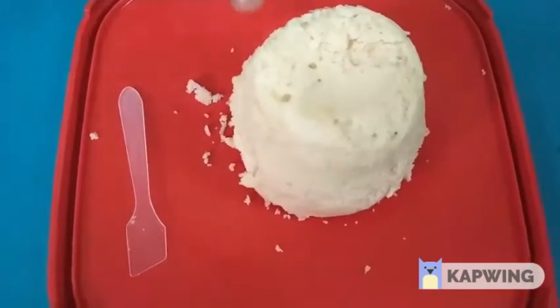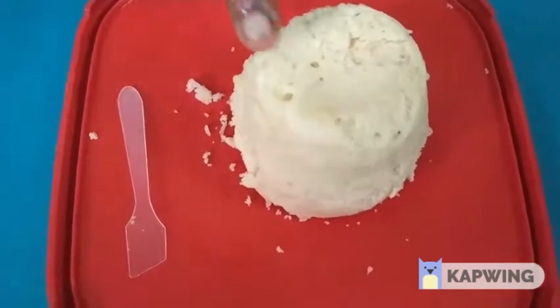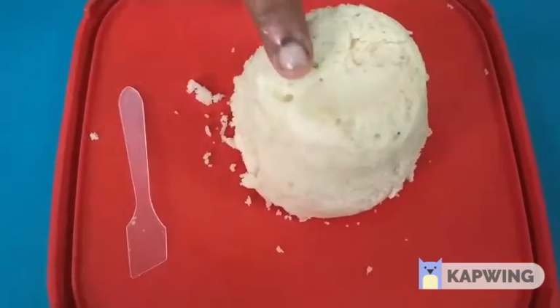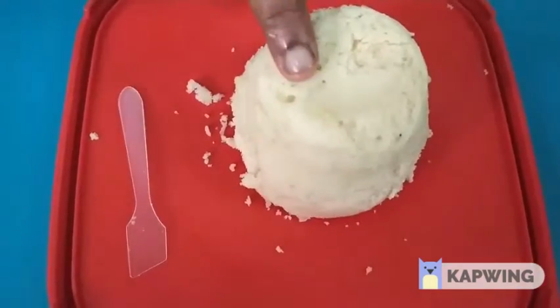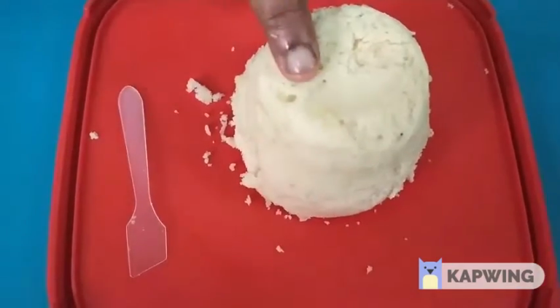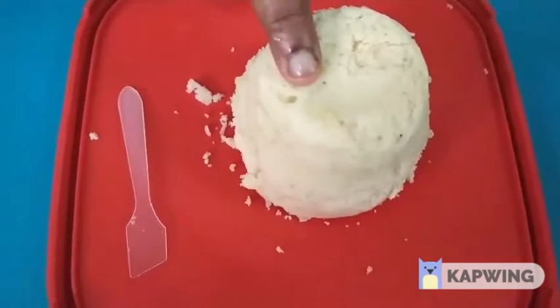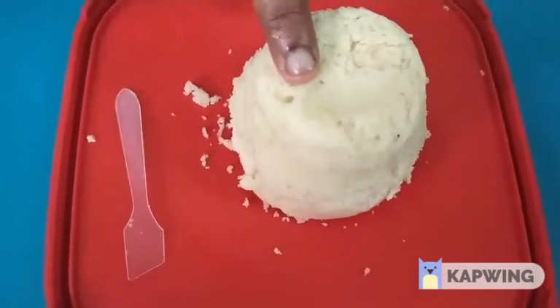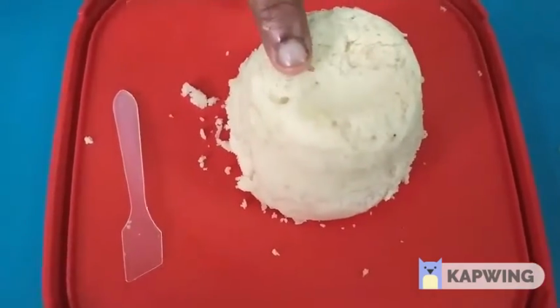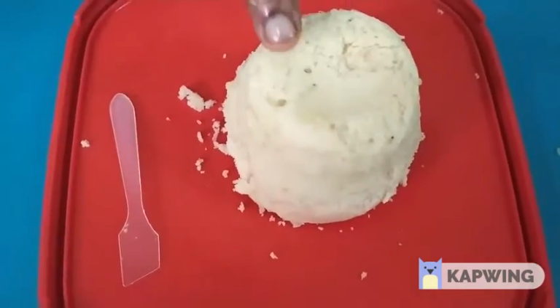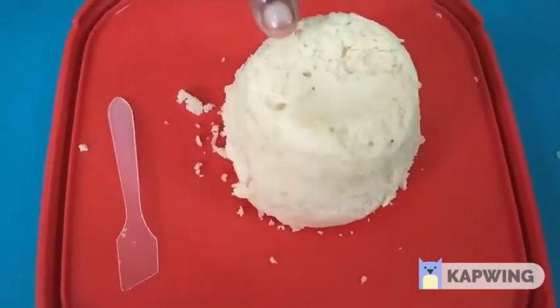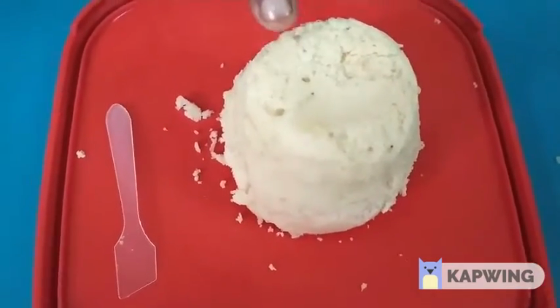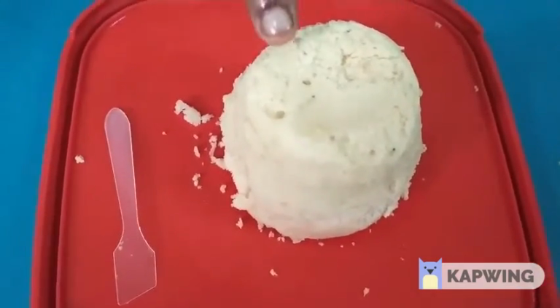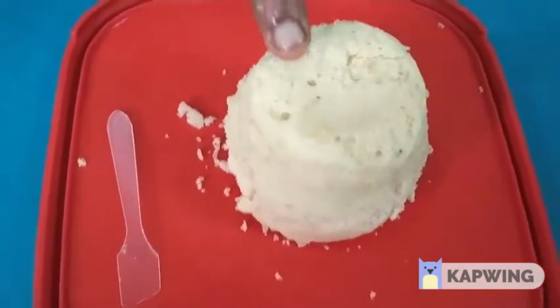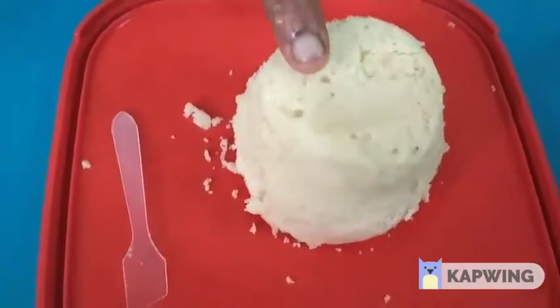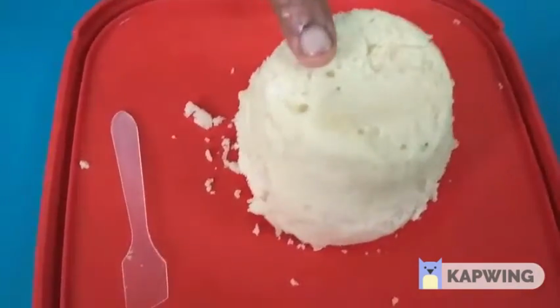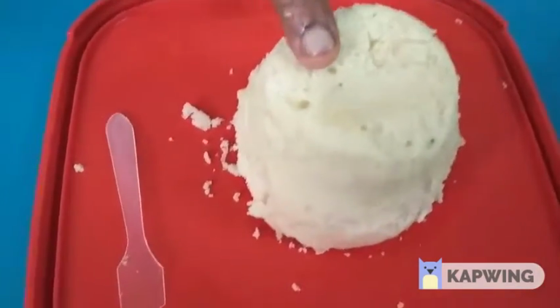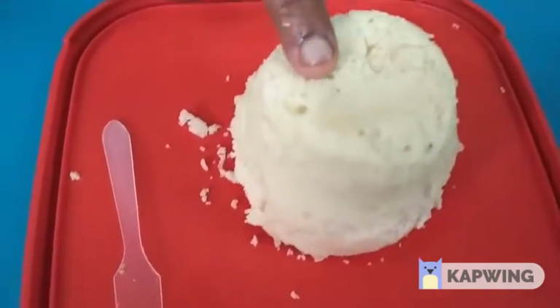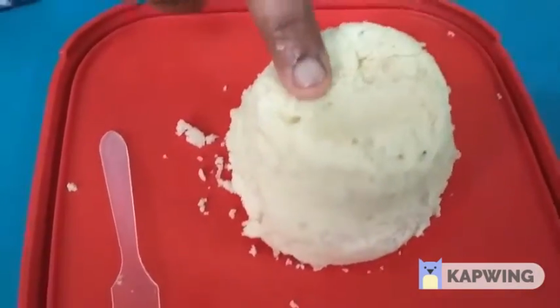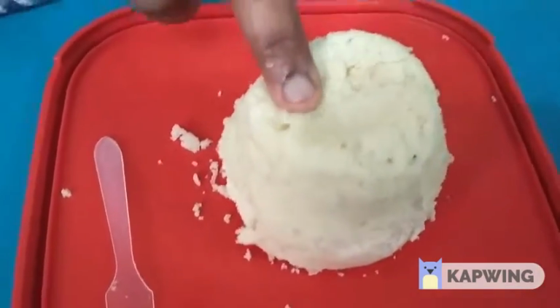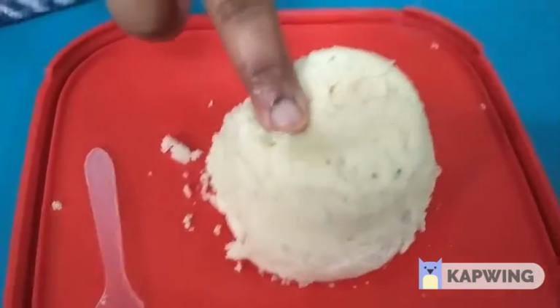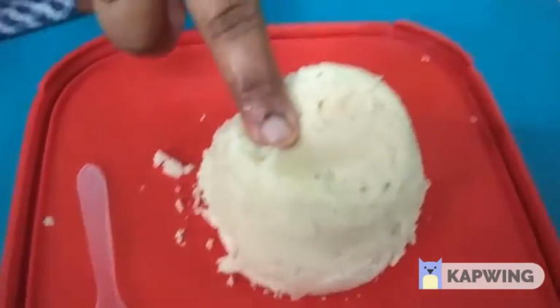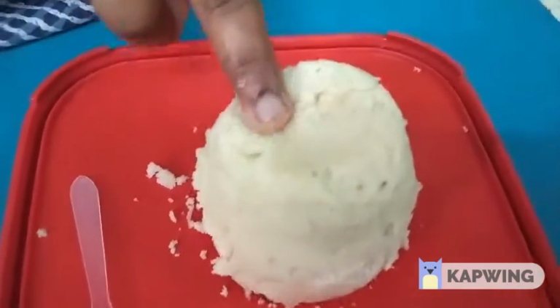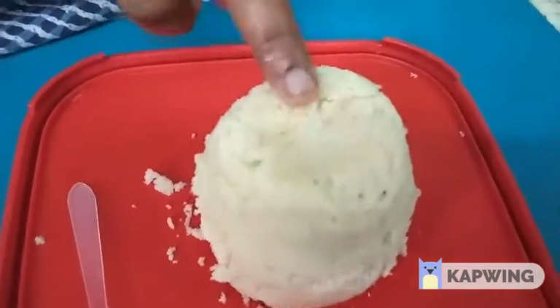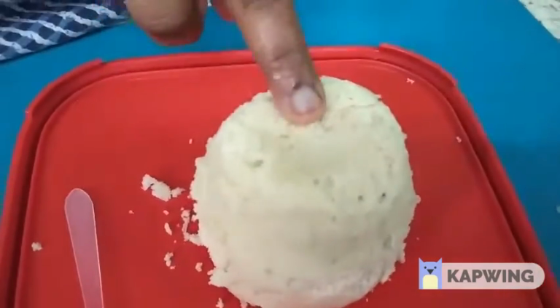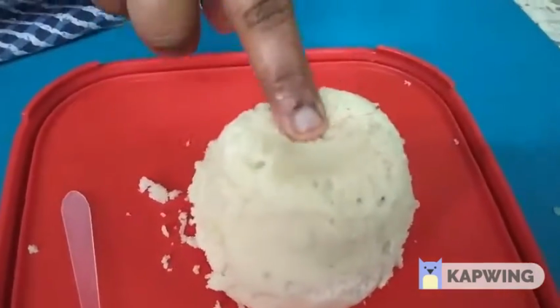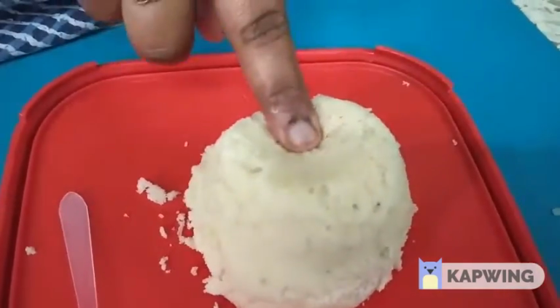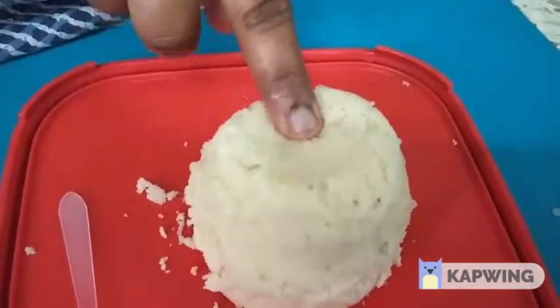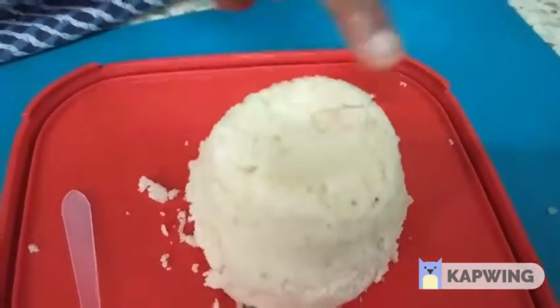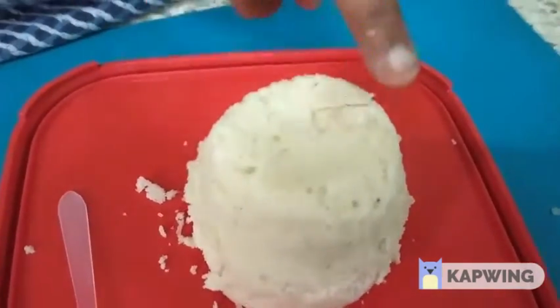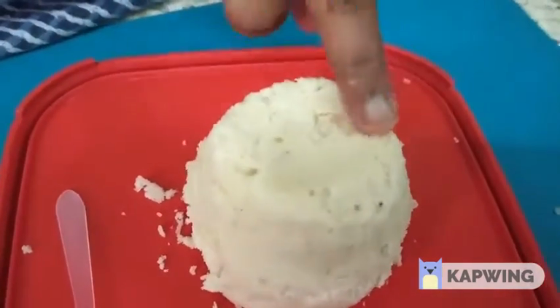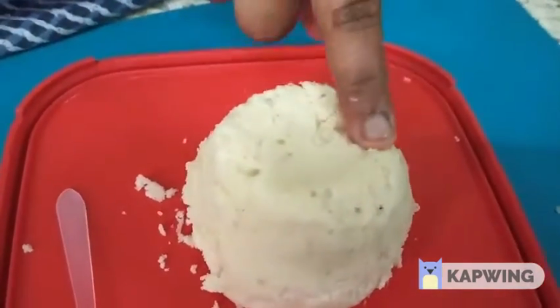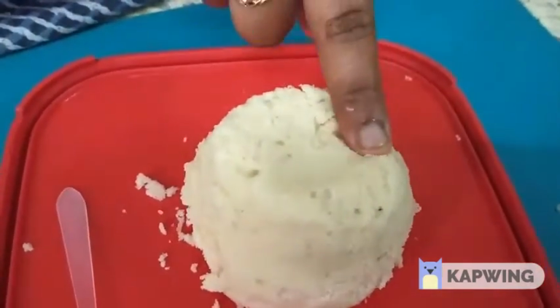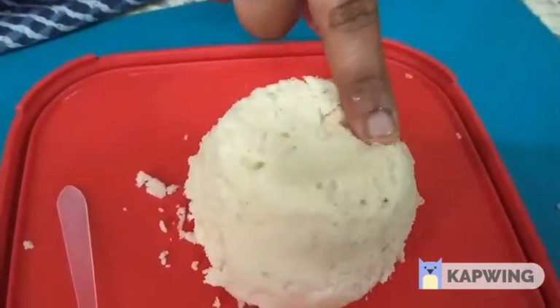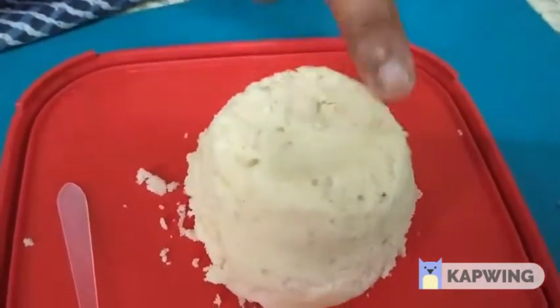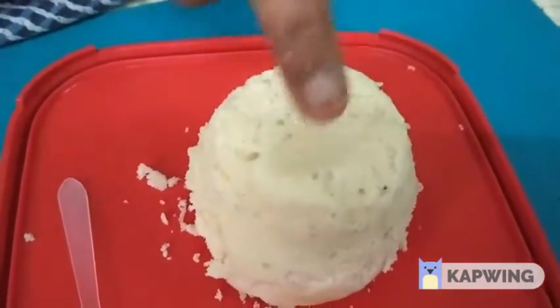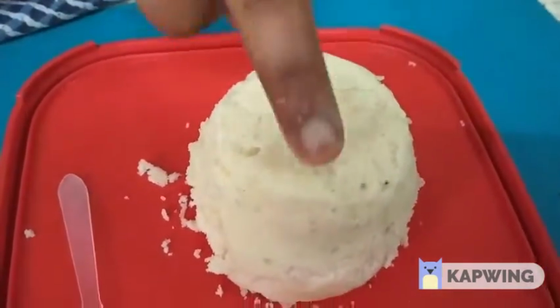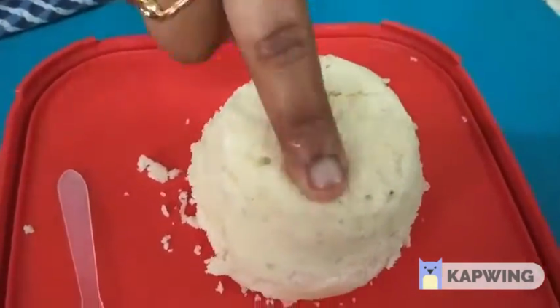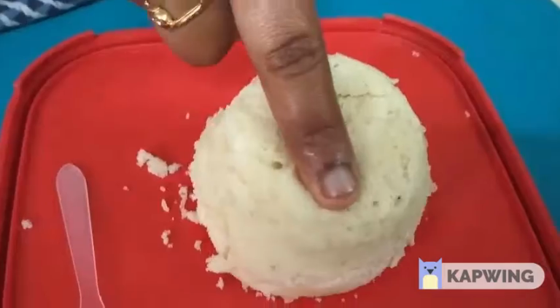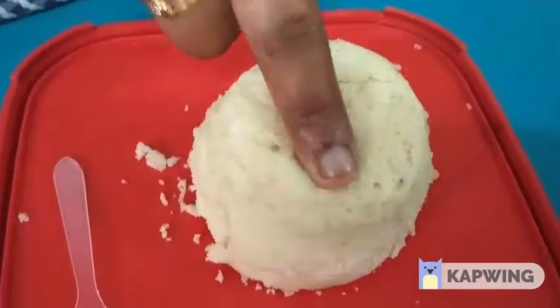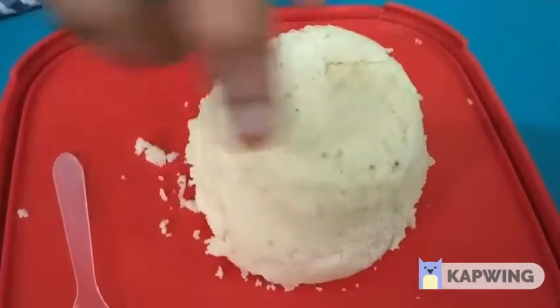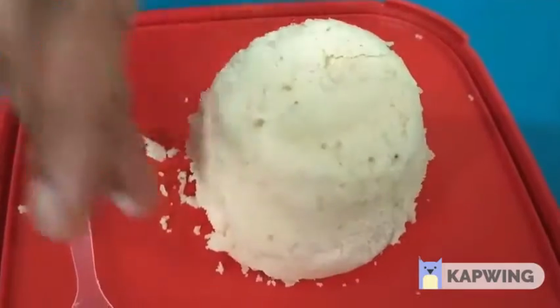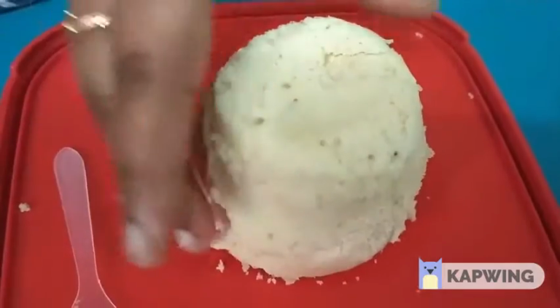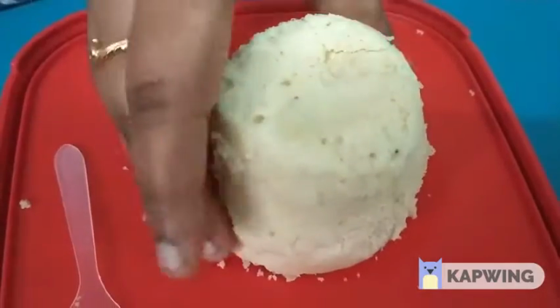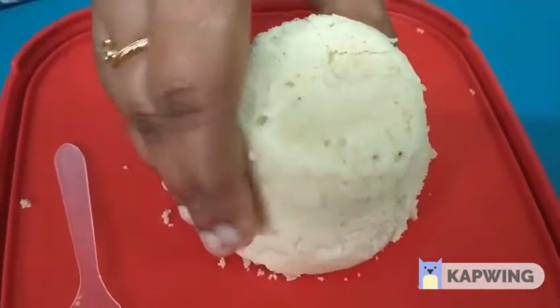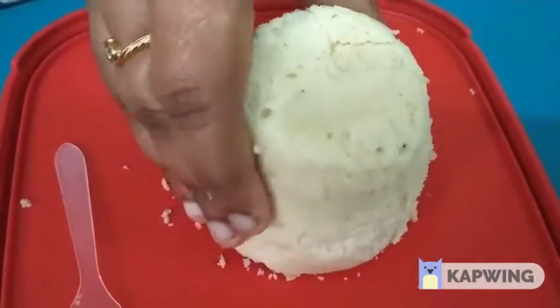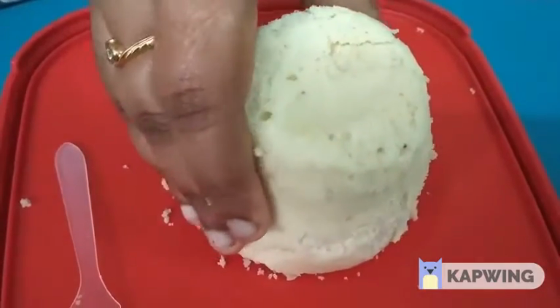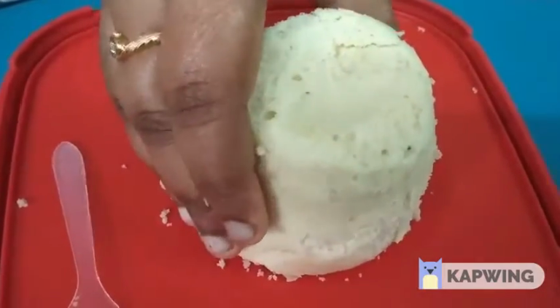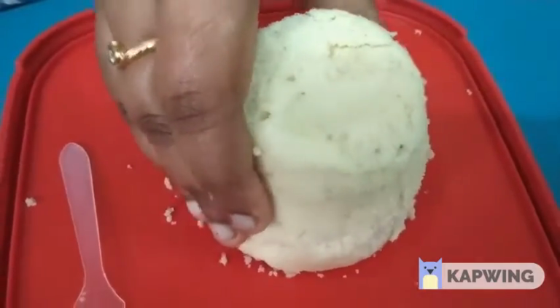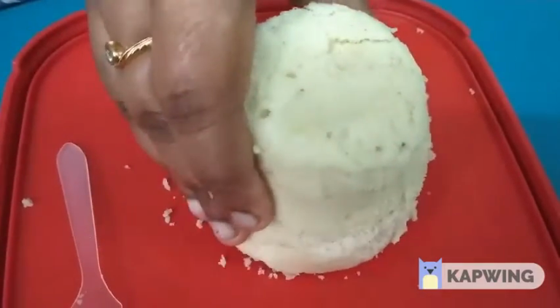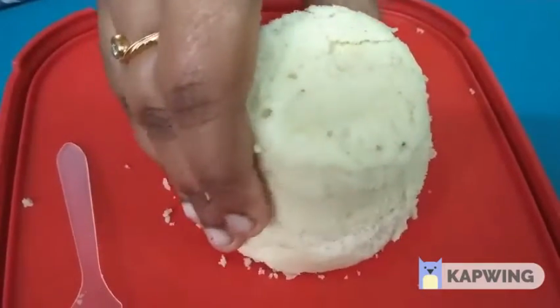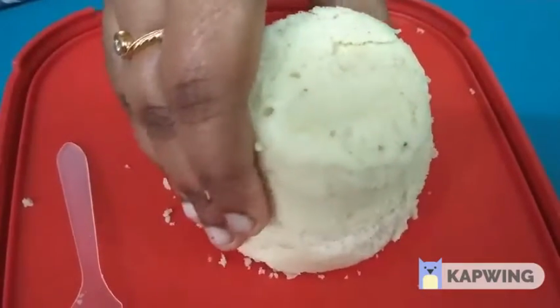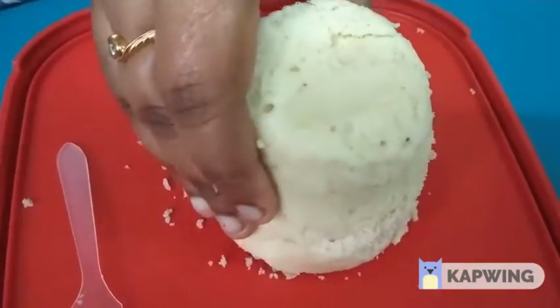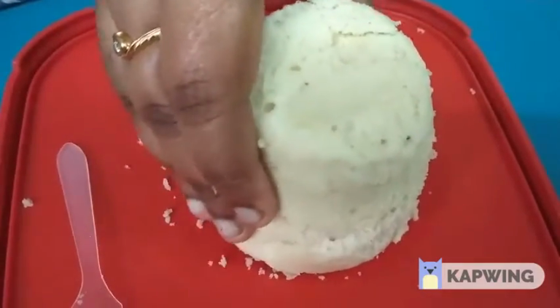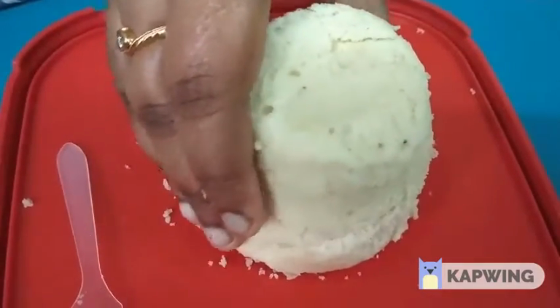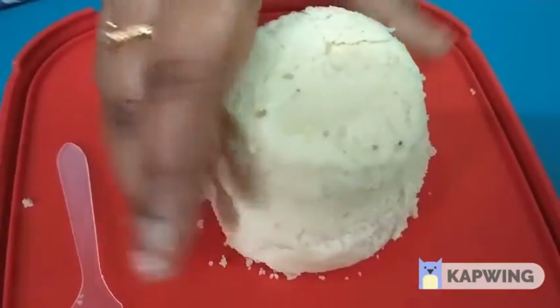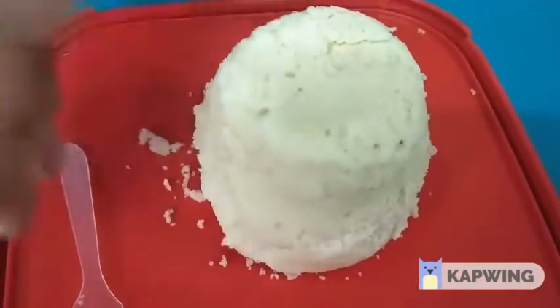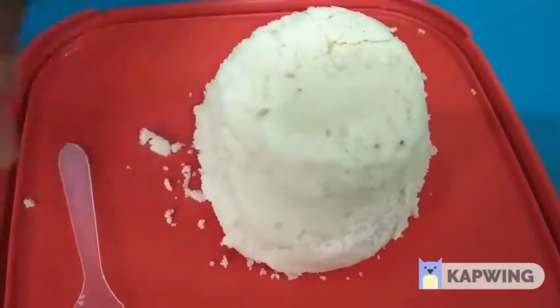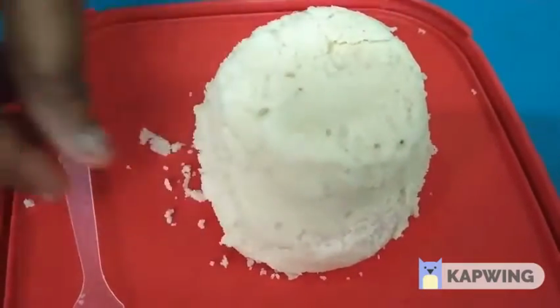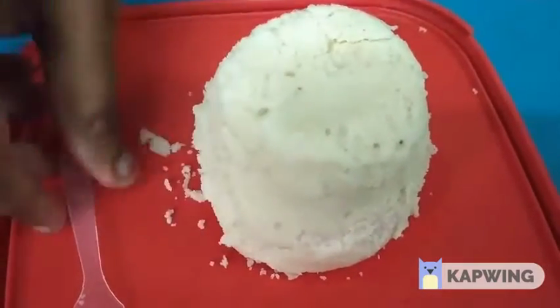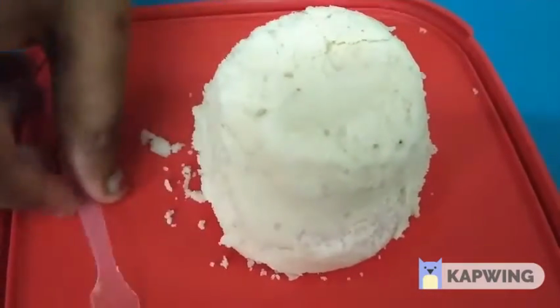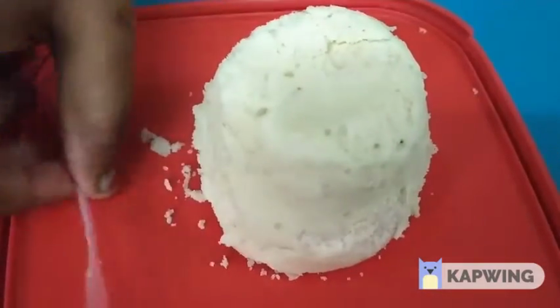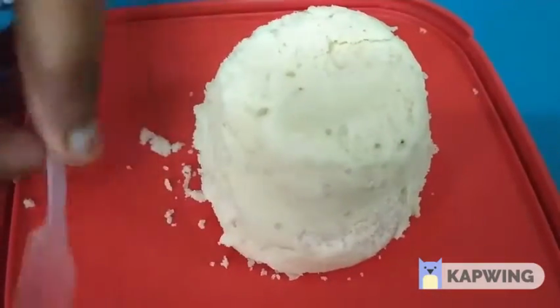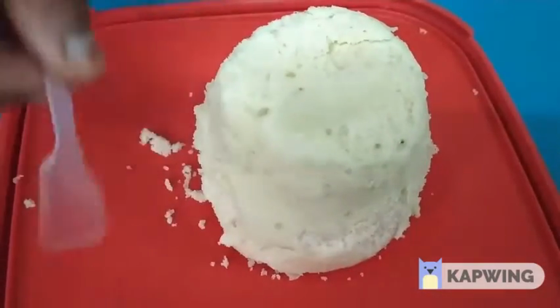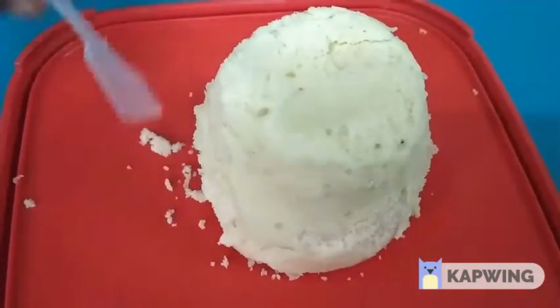Hi friends, welcome to my channel. This day, I will show you a smooth sponge cake.